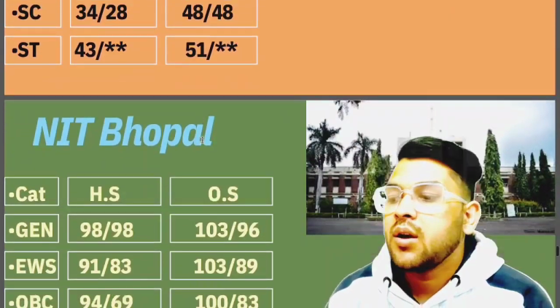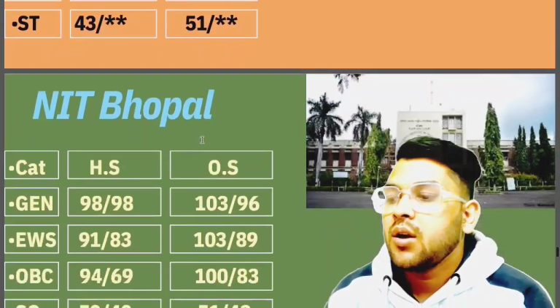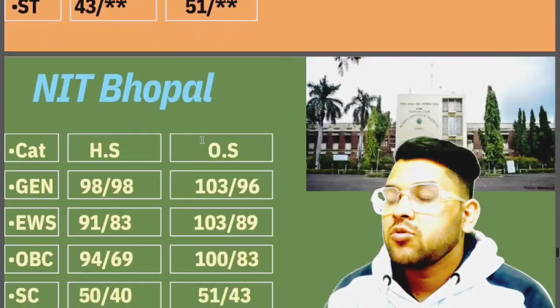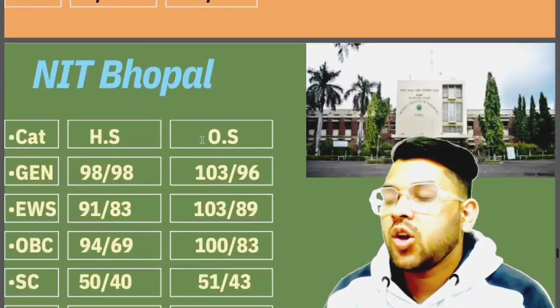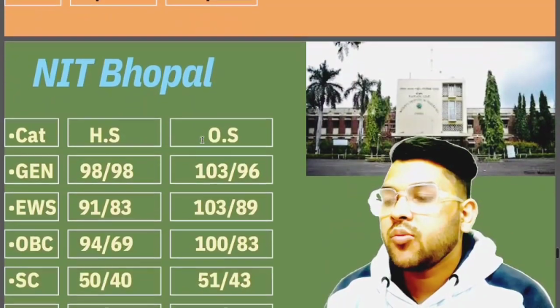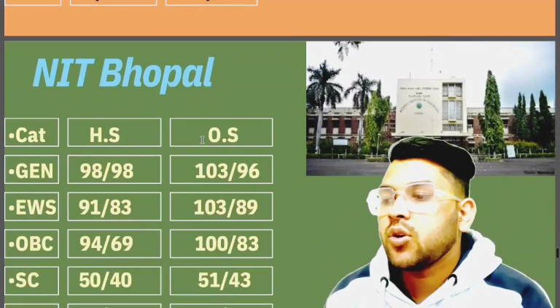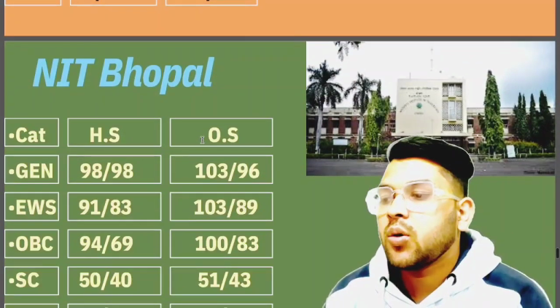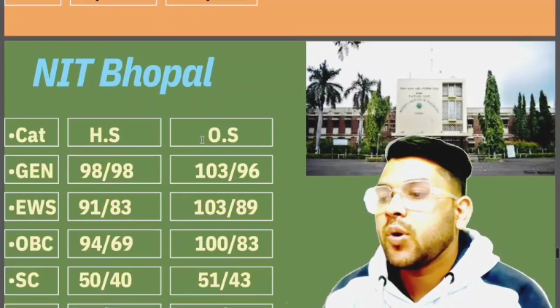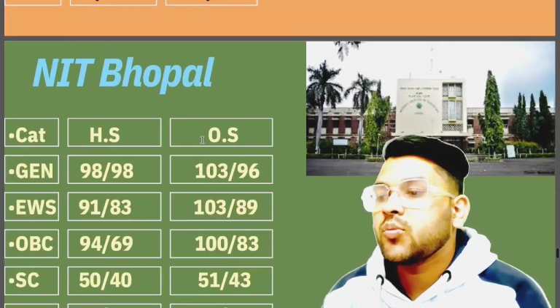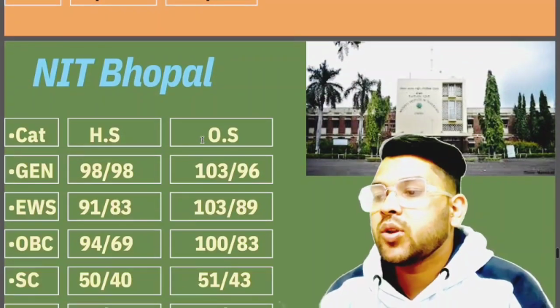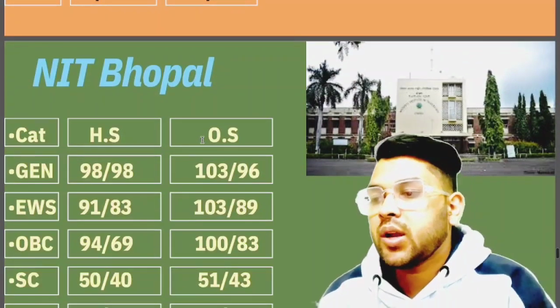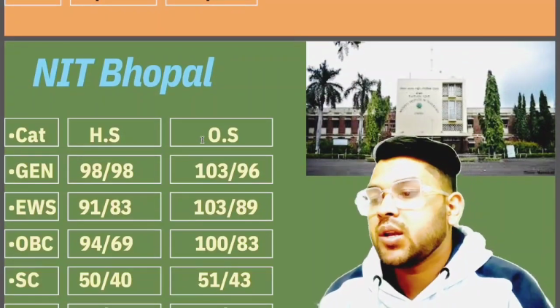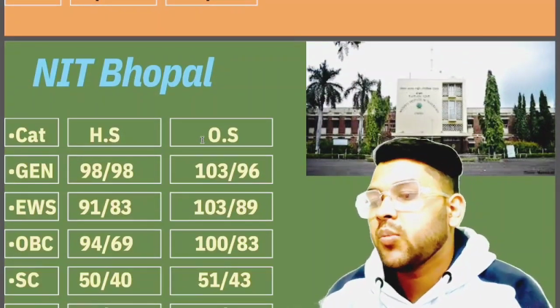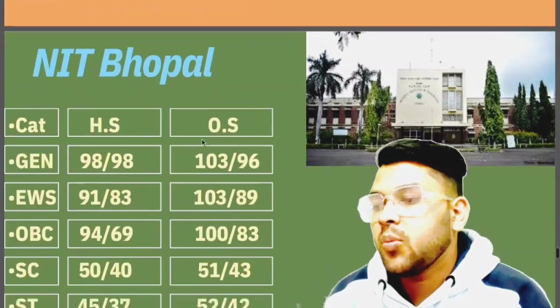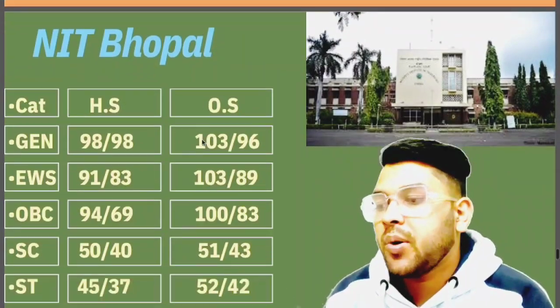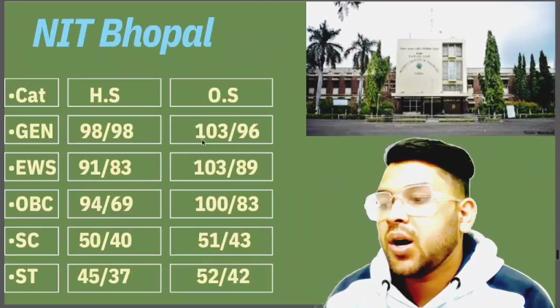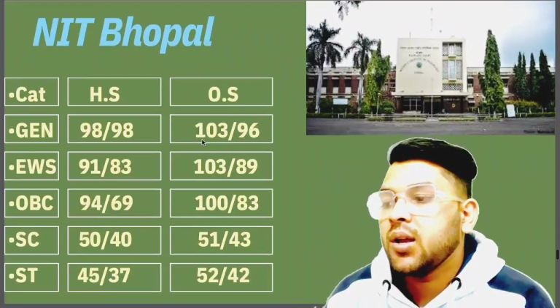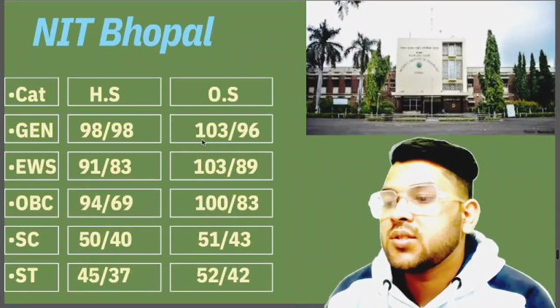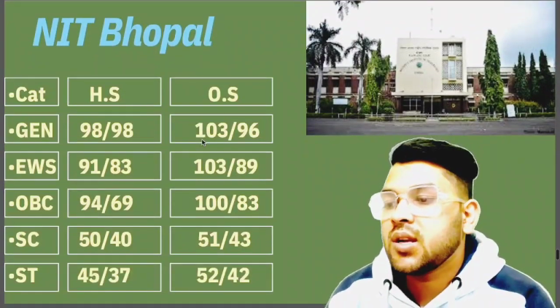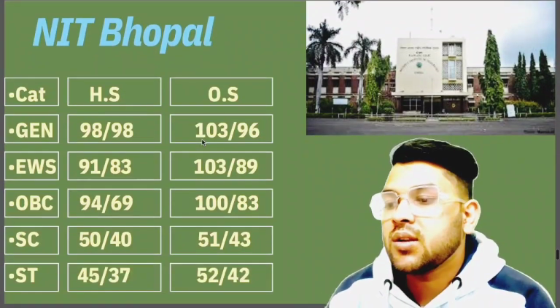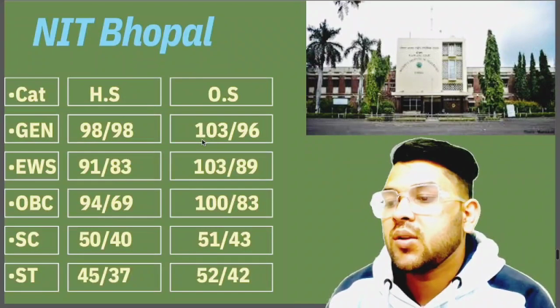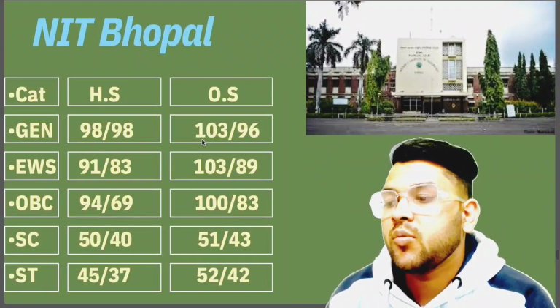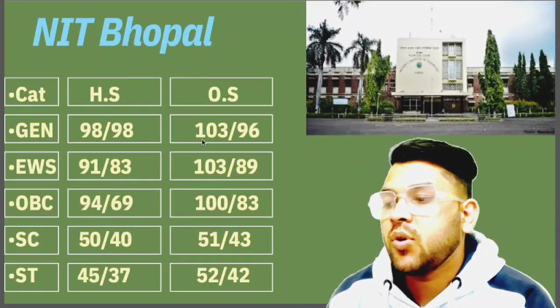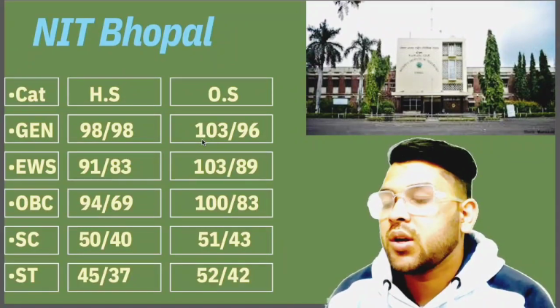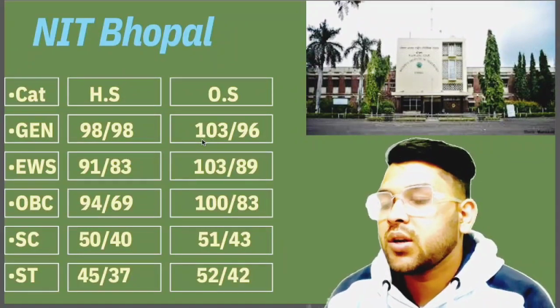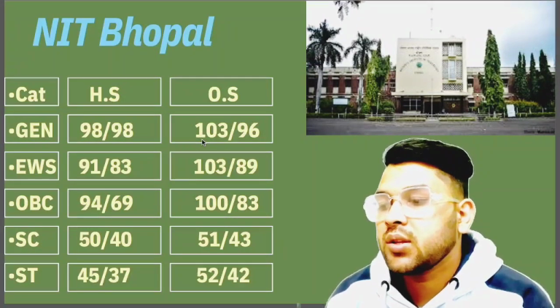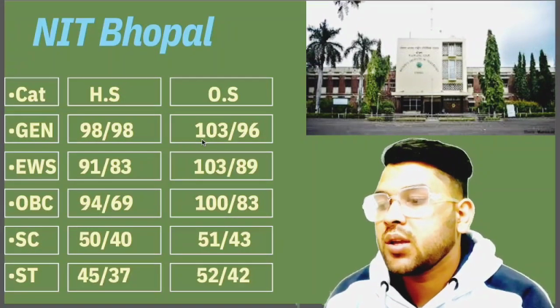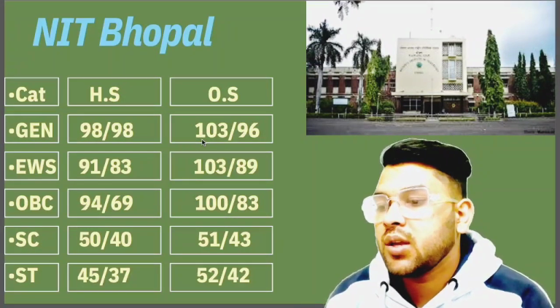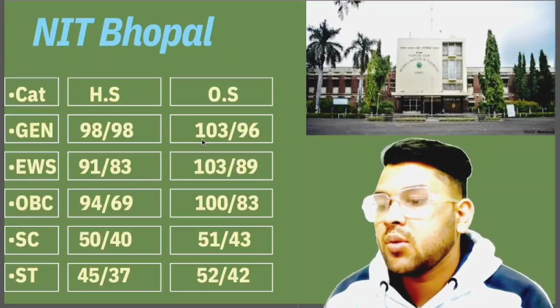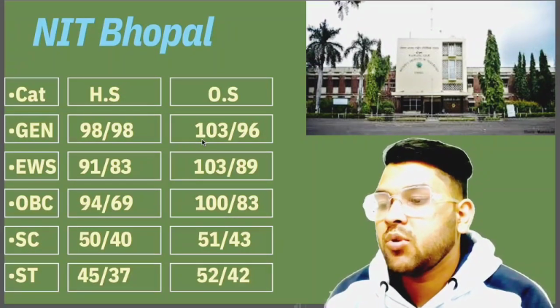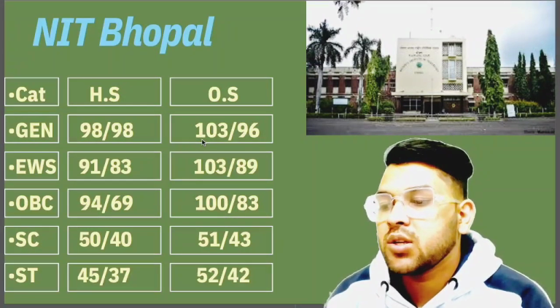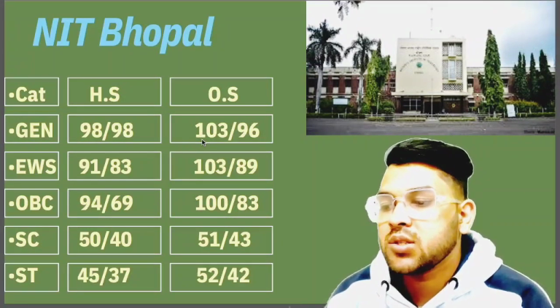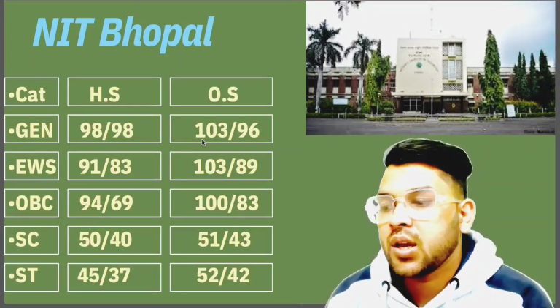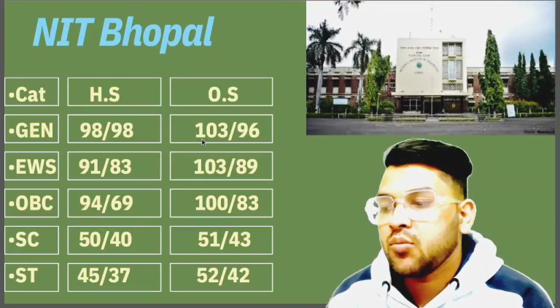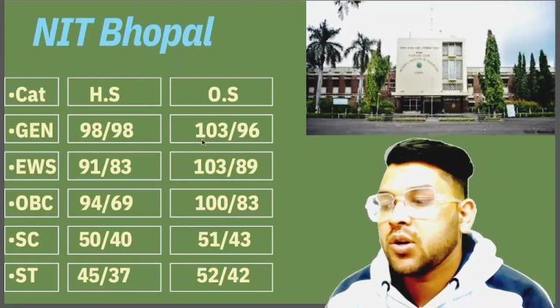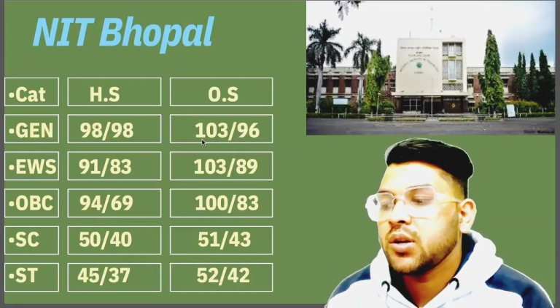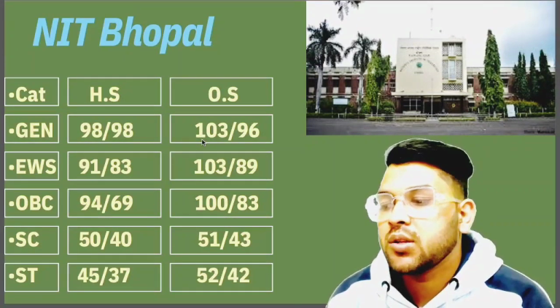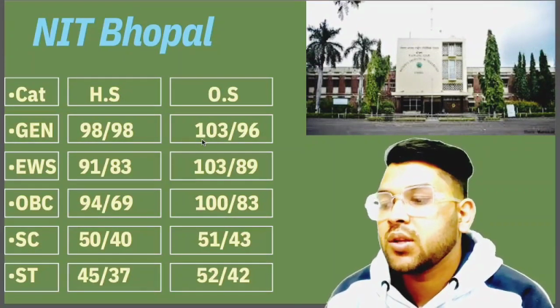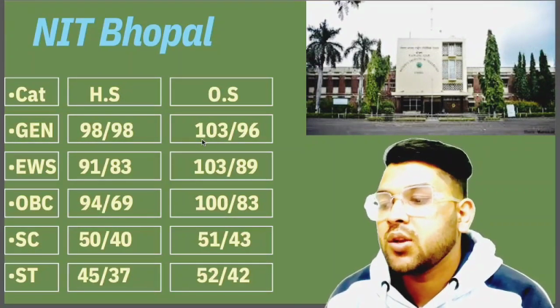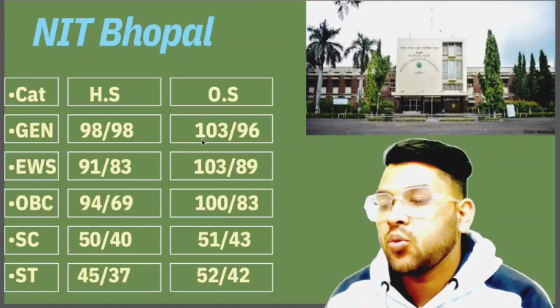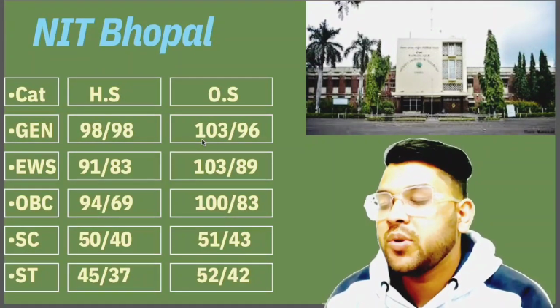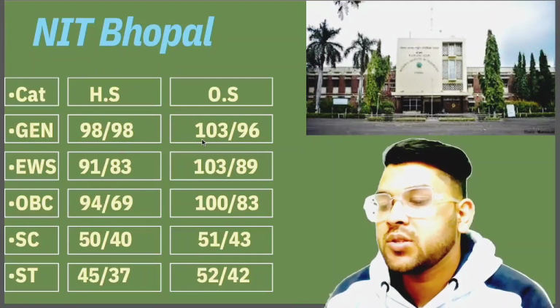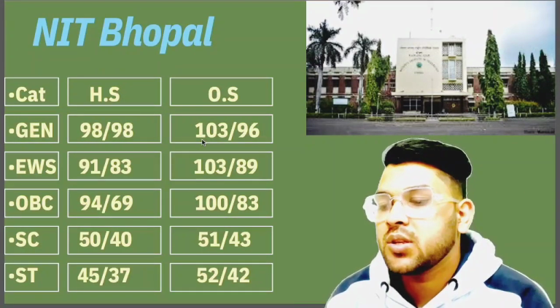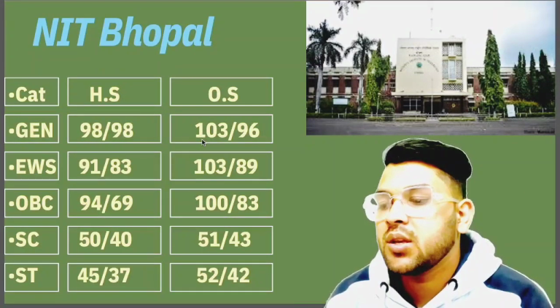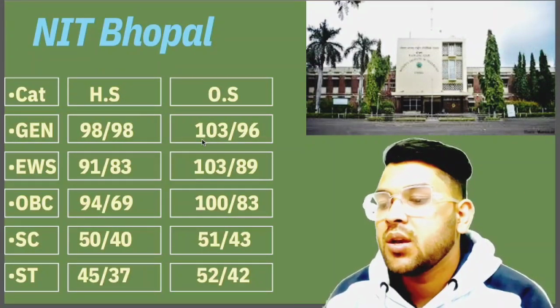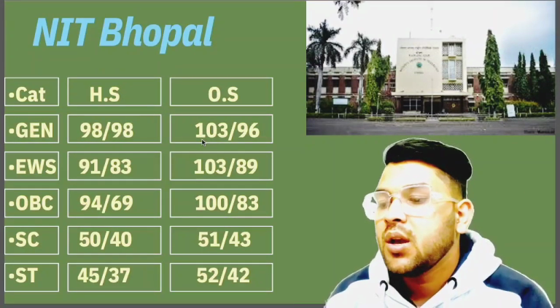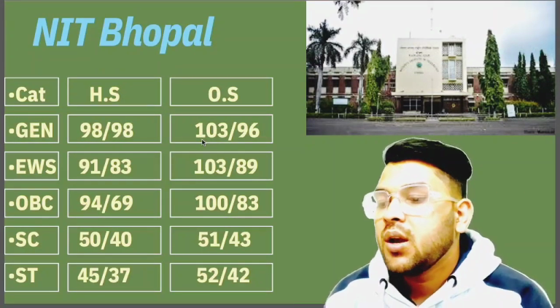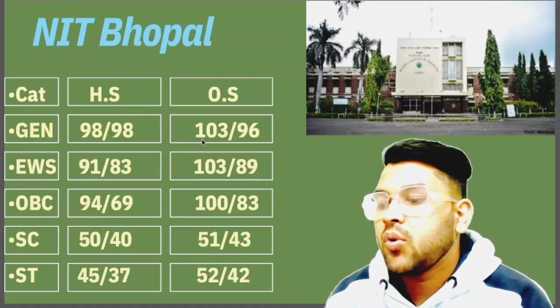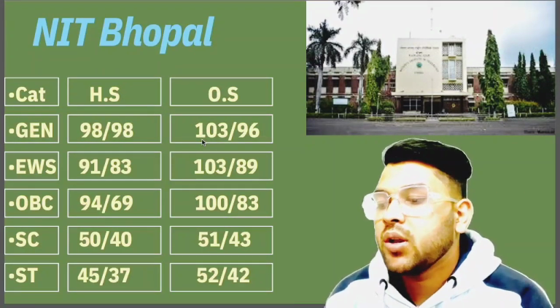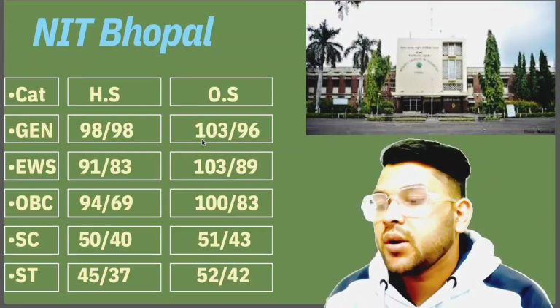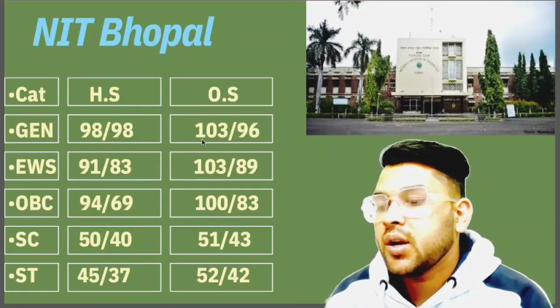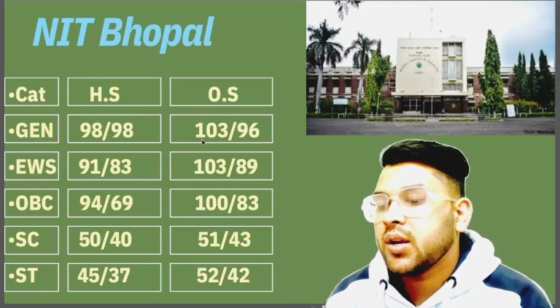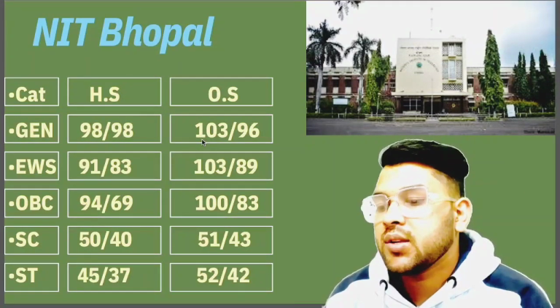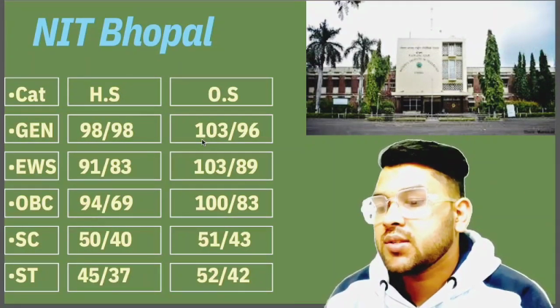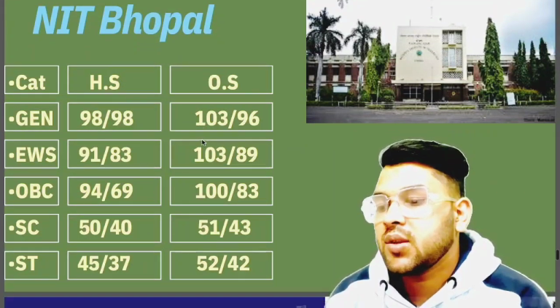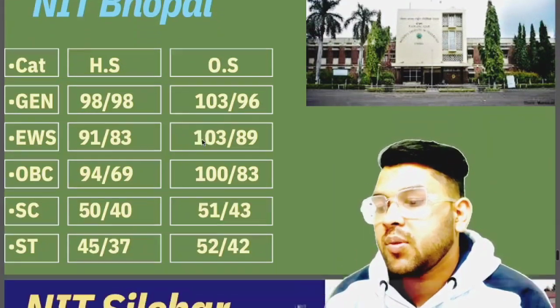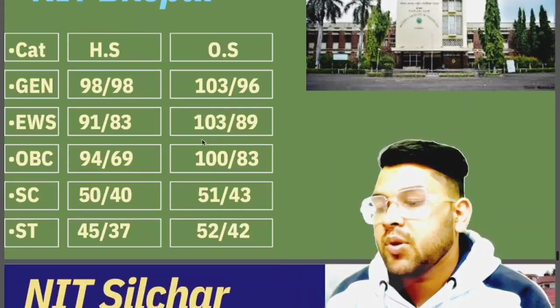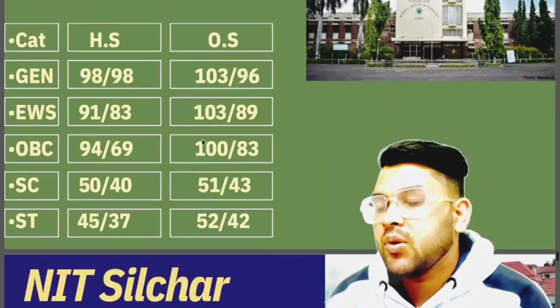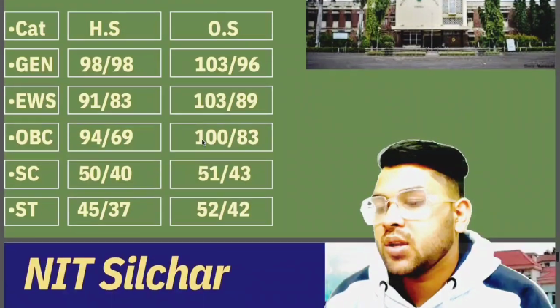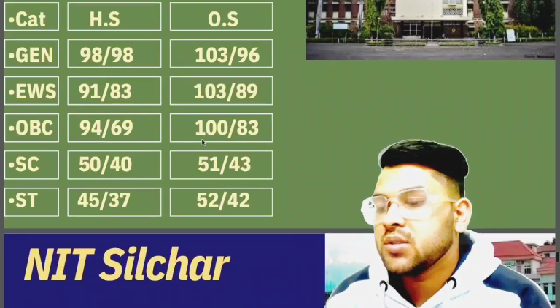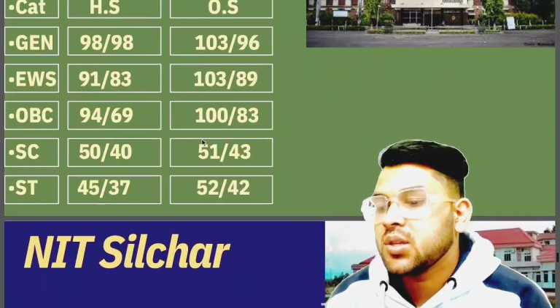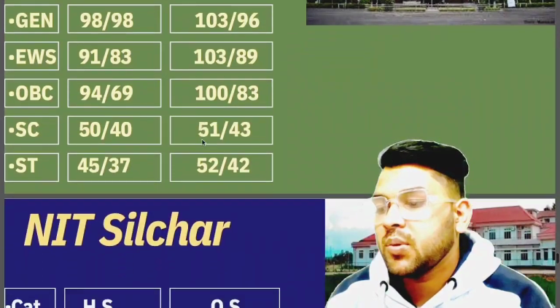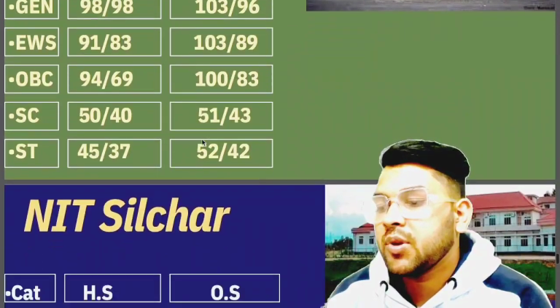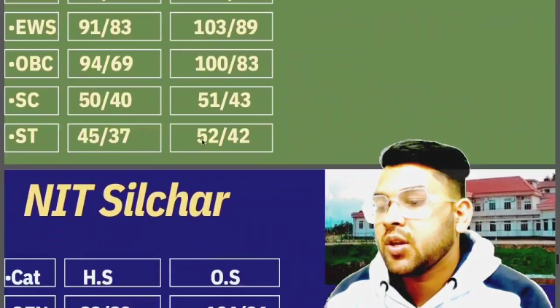Now if you talk about NIT Bhopal: General 103, EWS again 103, OBC 100, SC 51, ST 52.